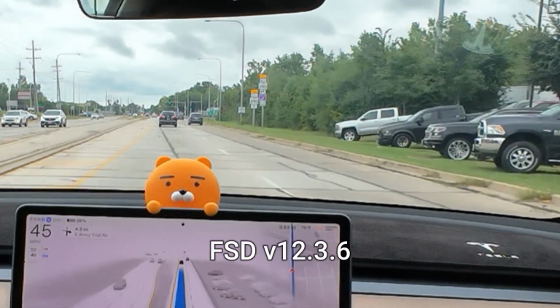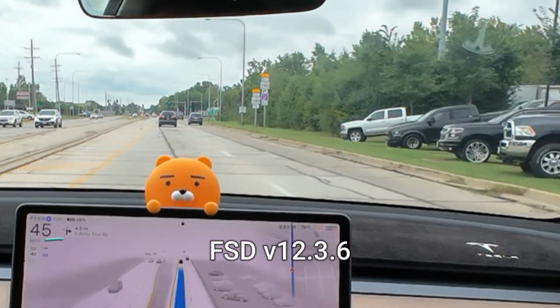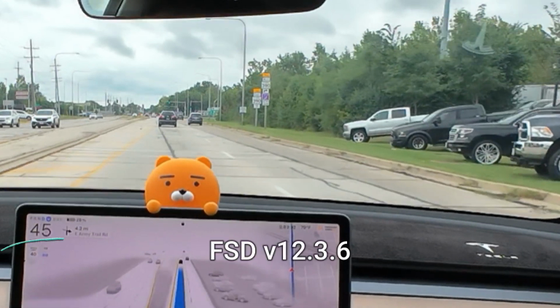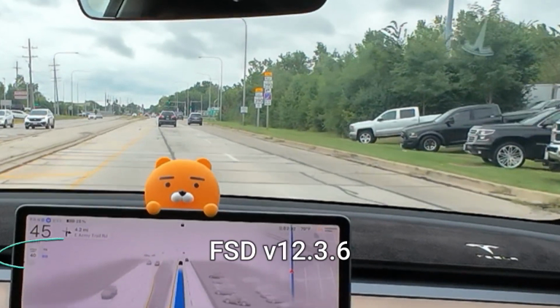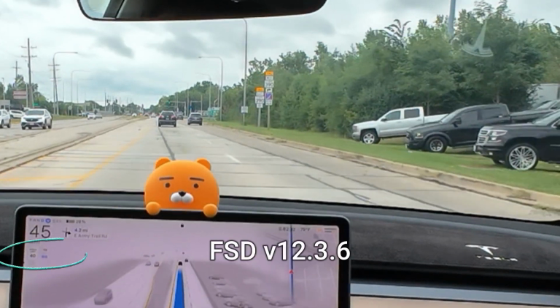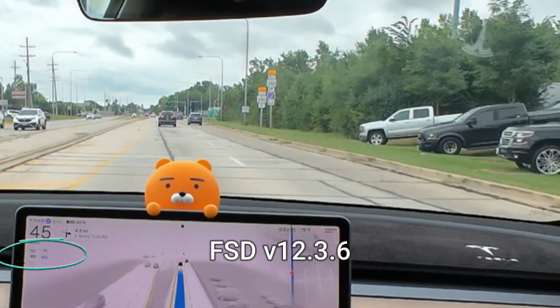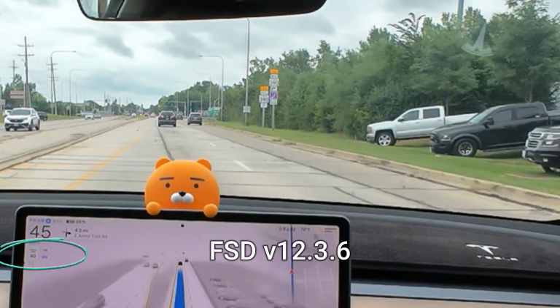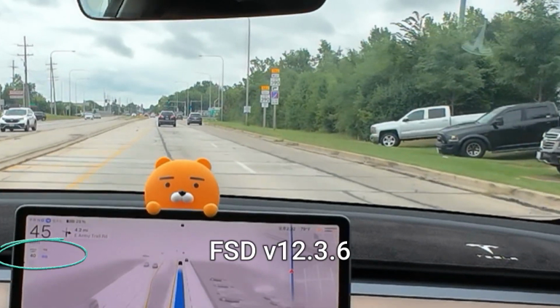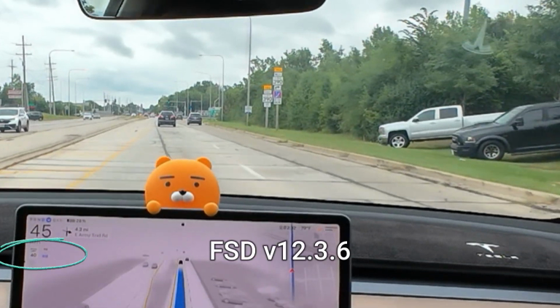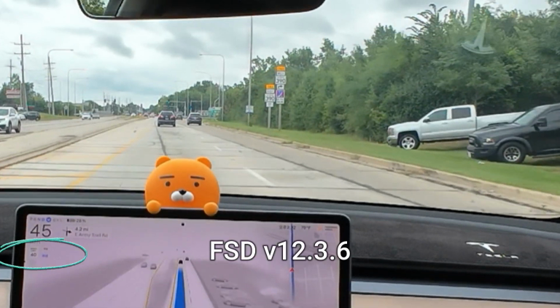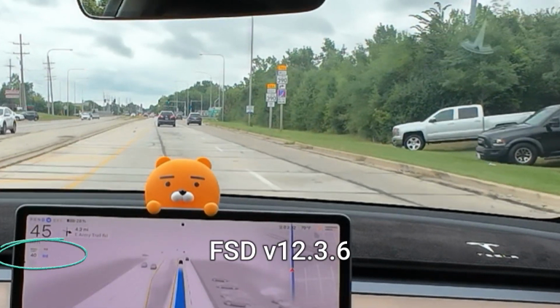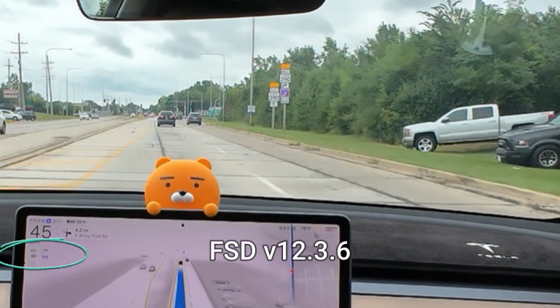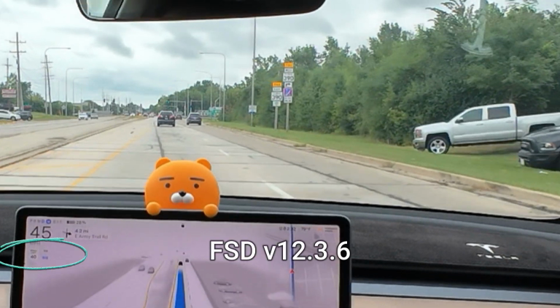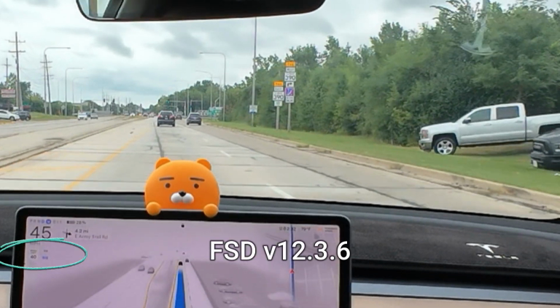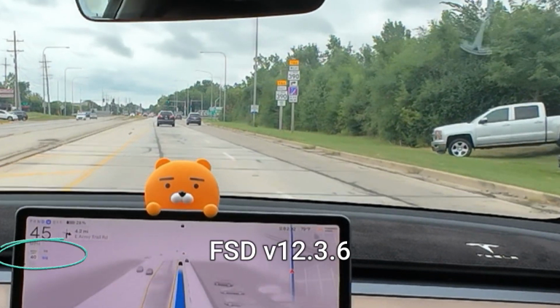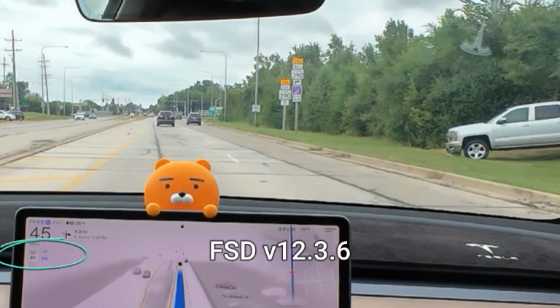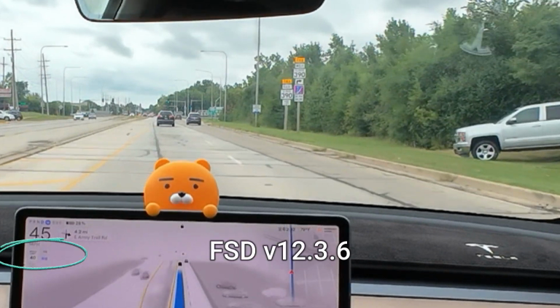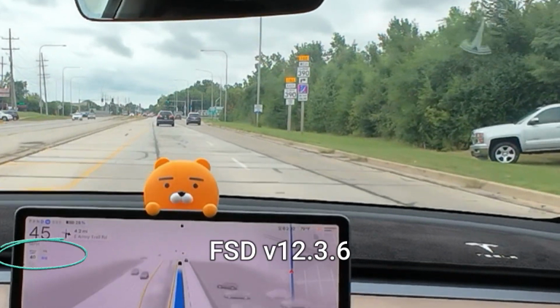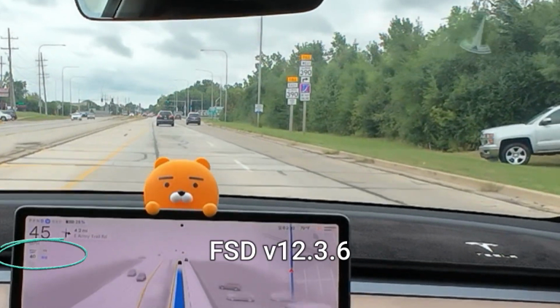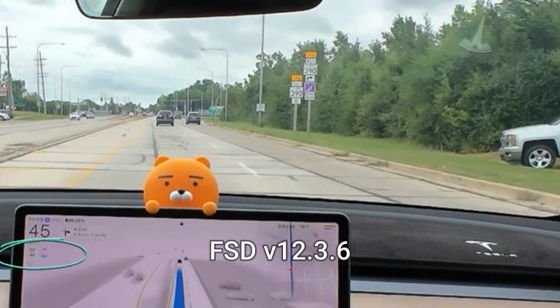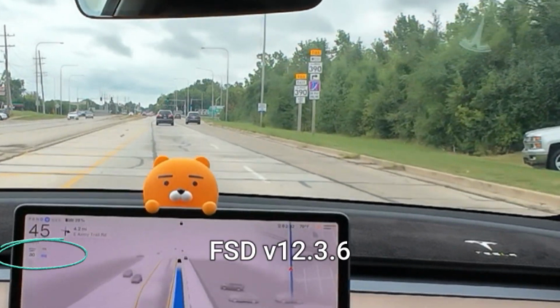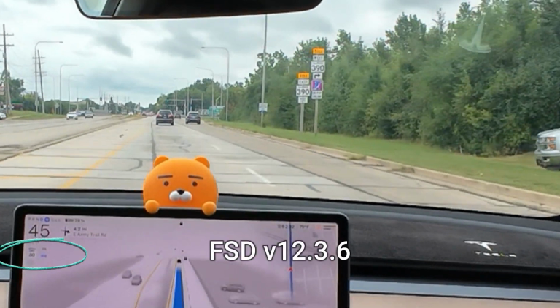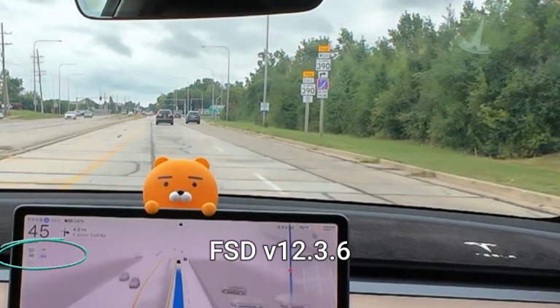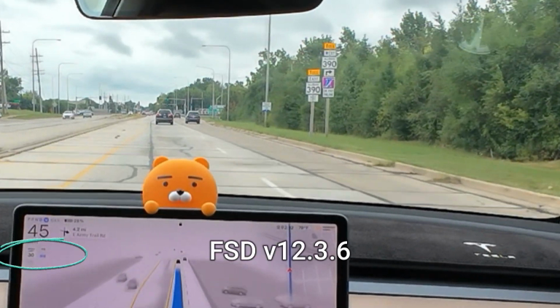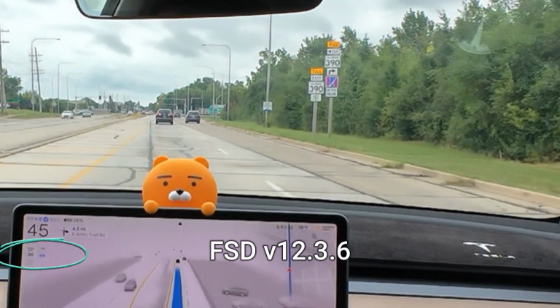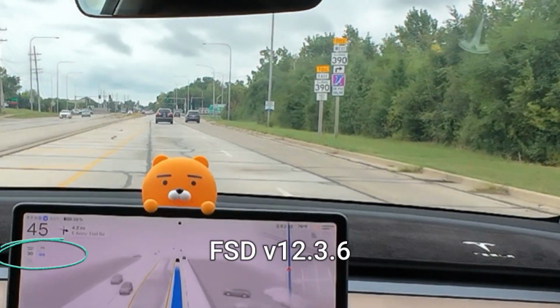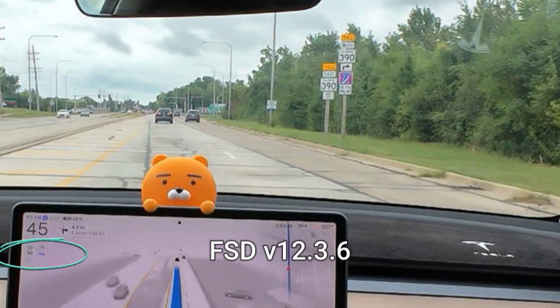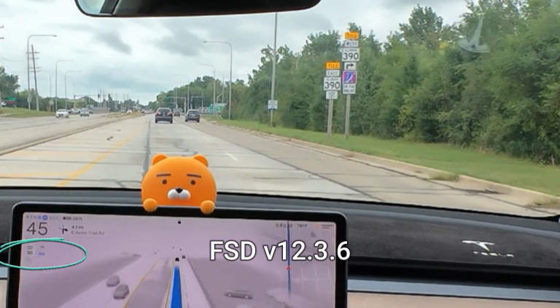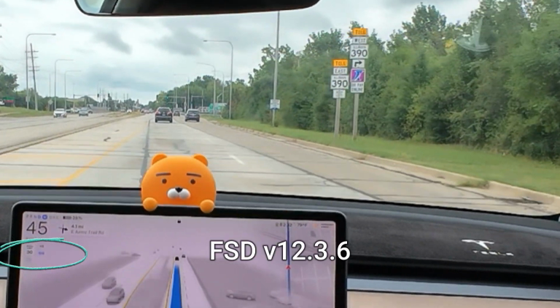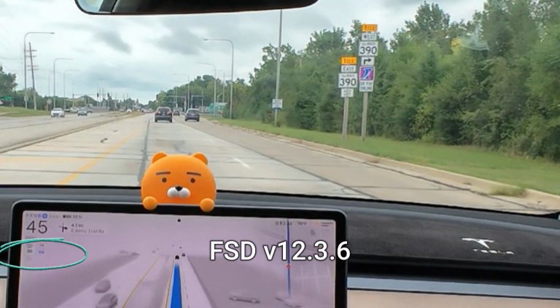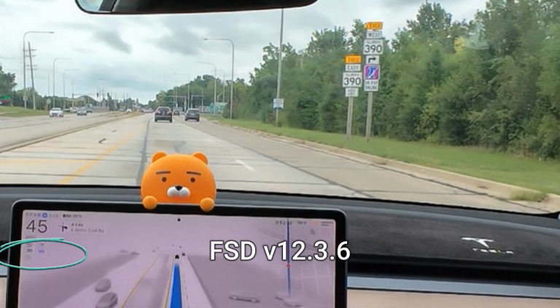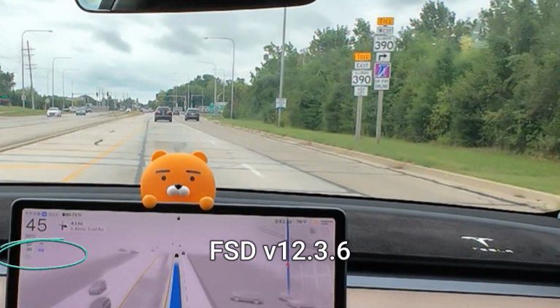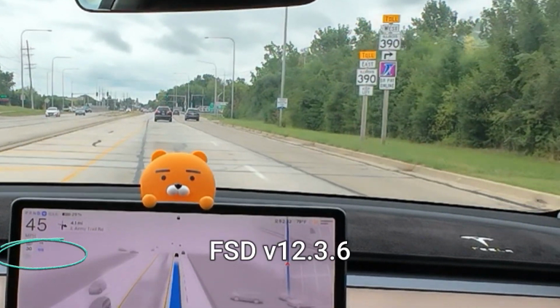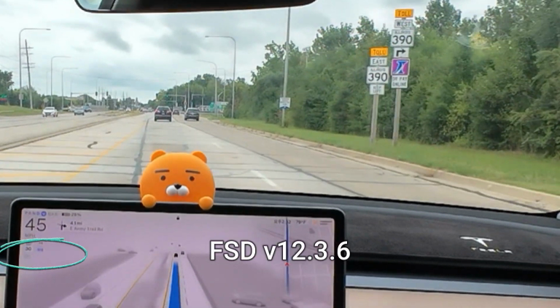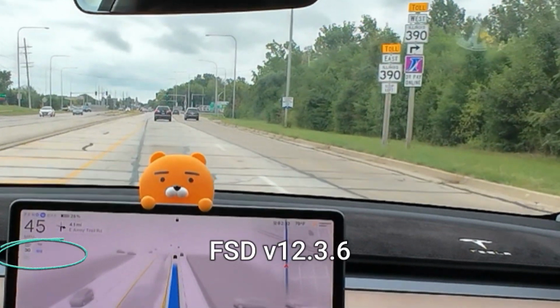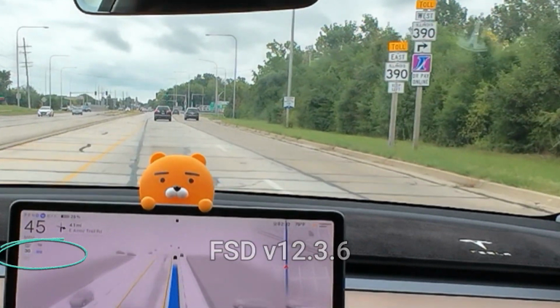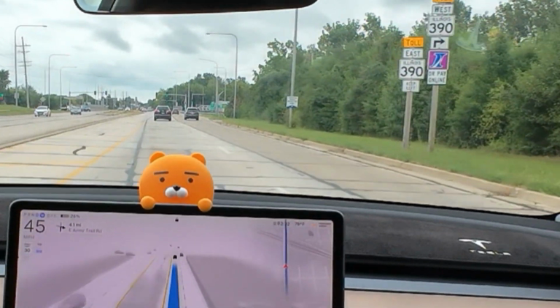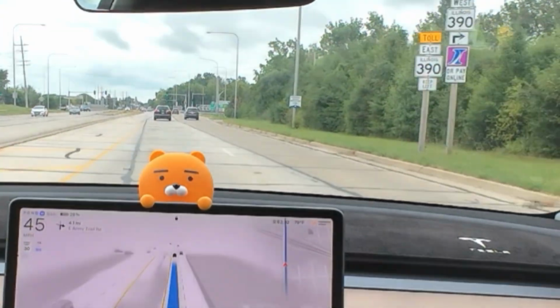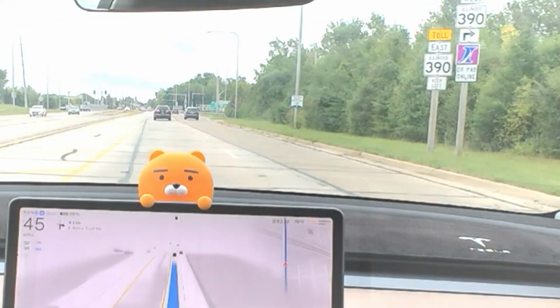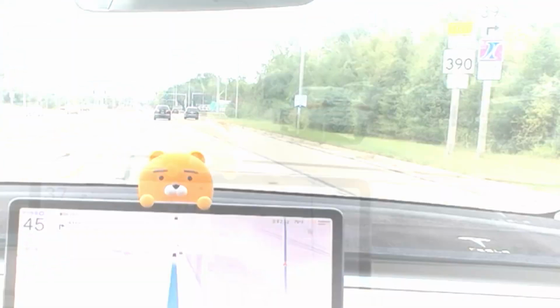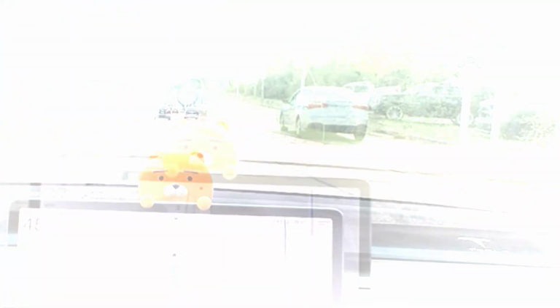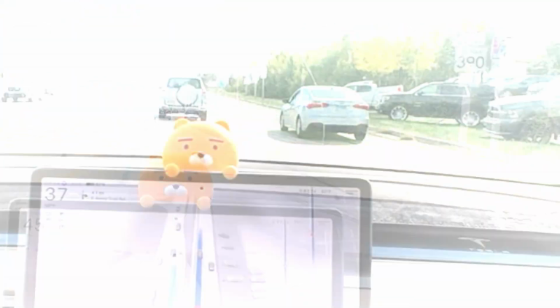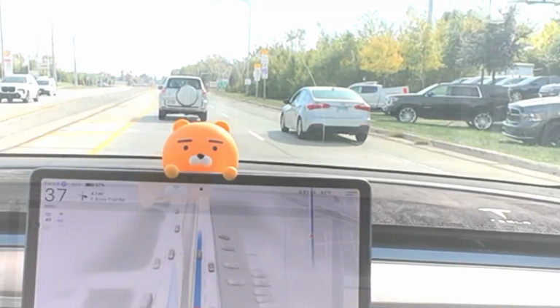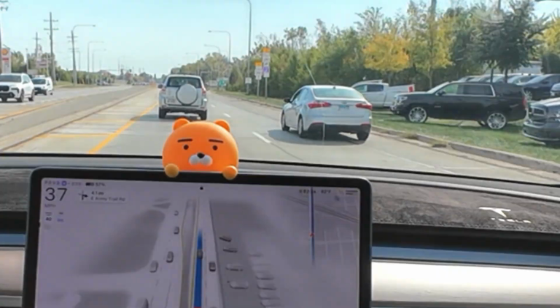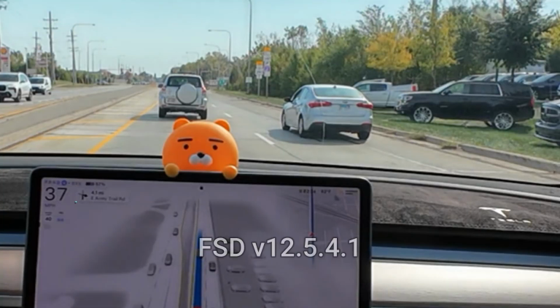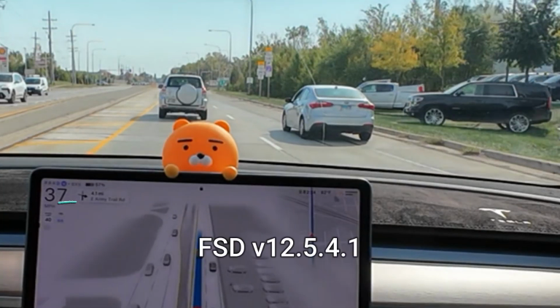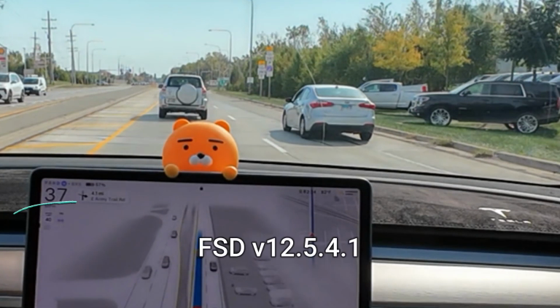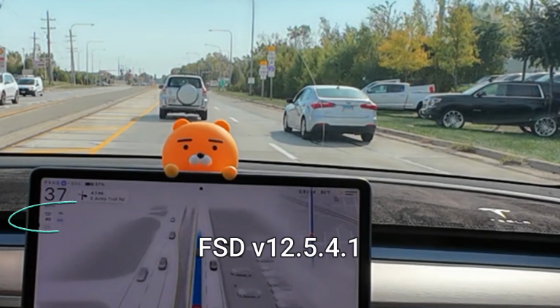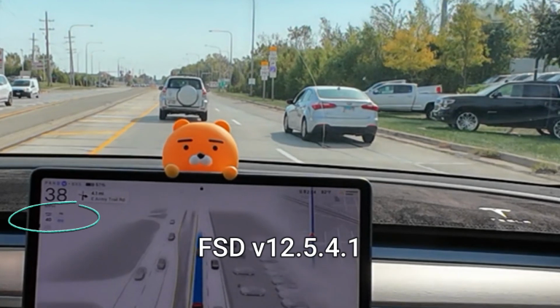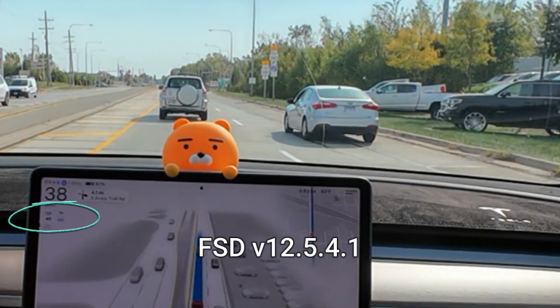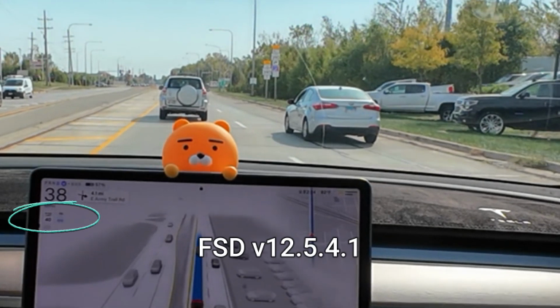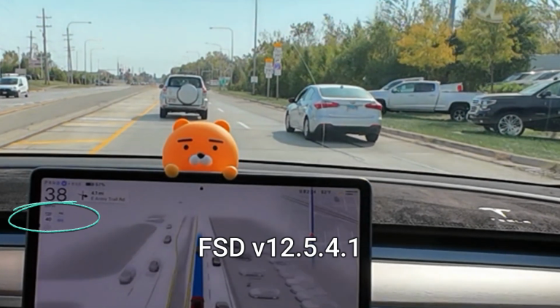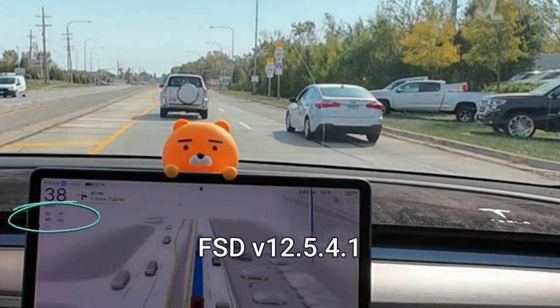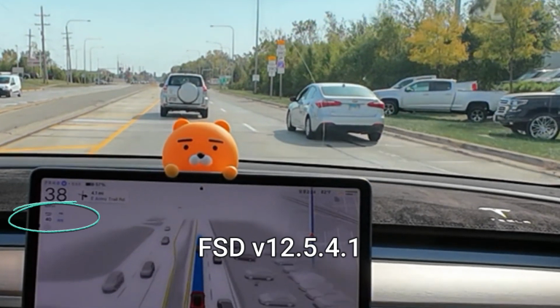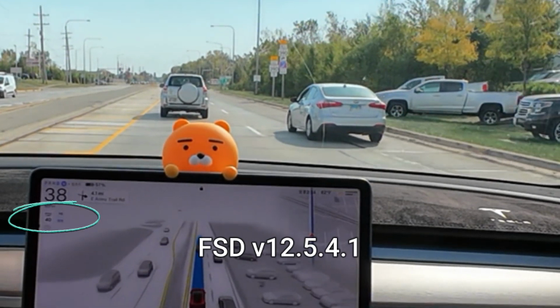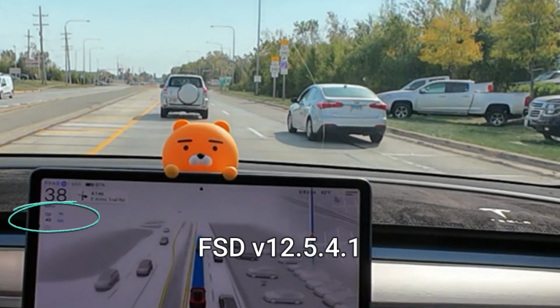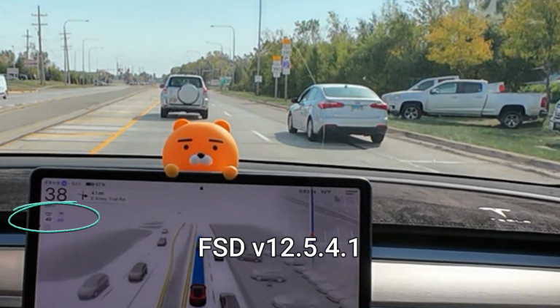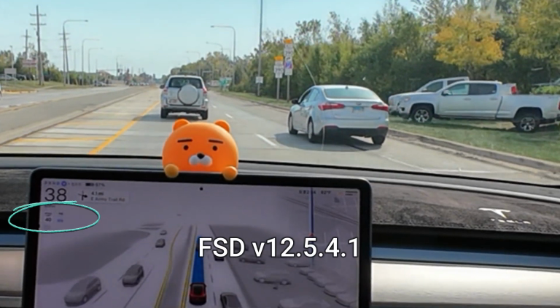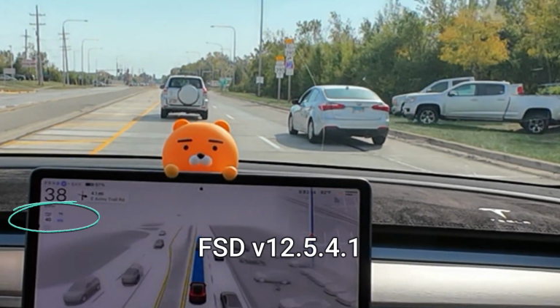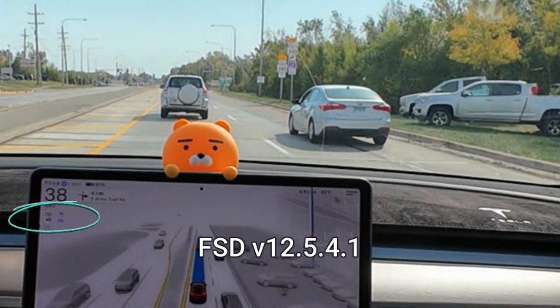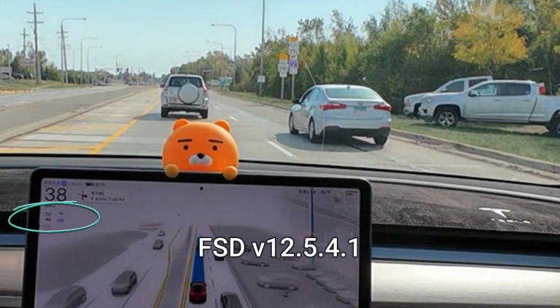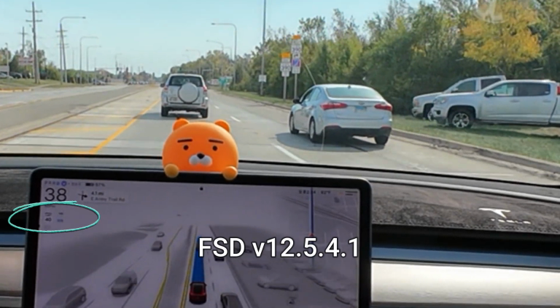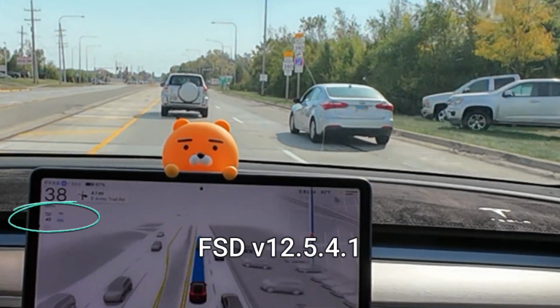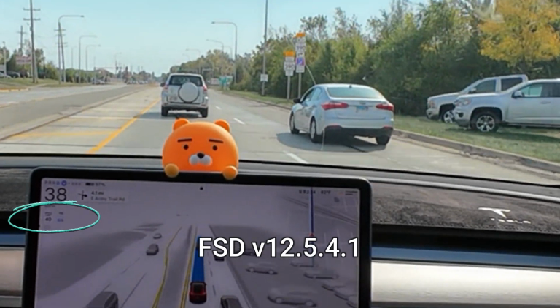You can see that the maximum speed changes from 40 to 30. In this update, it consistently maintains 40 miles per hour.